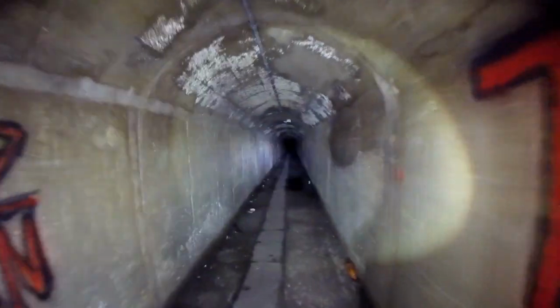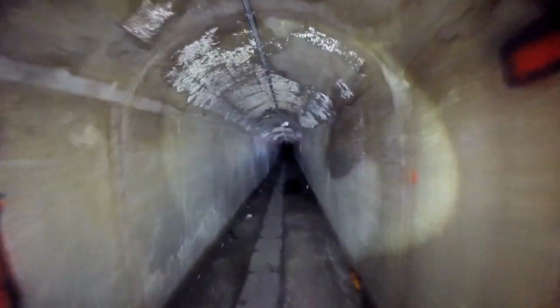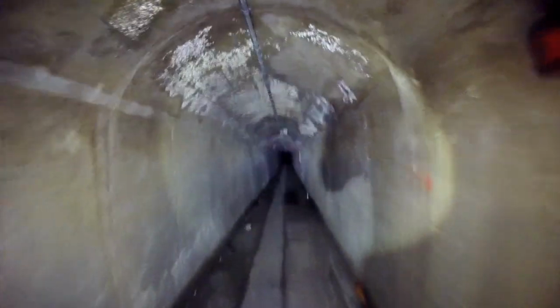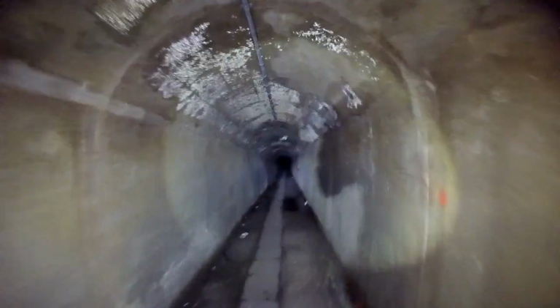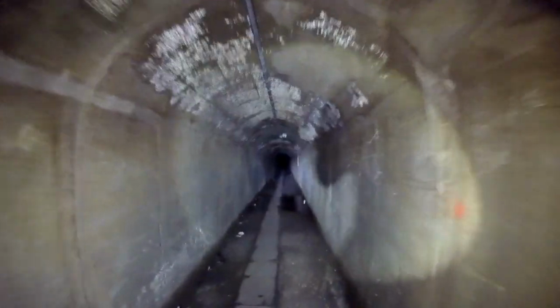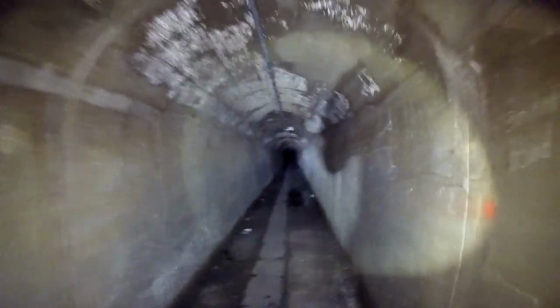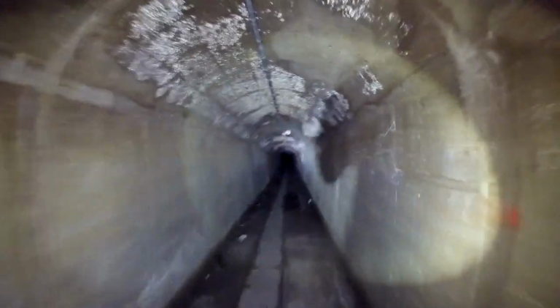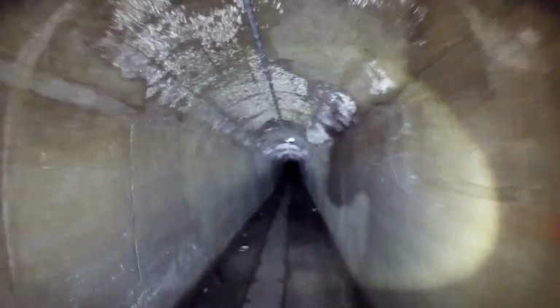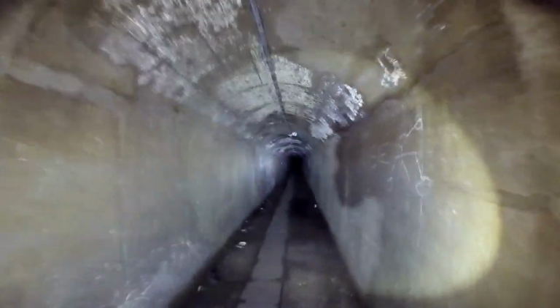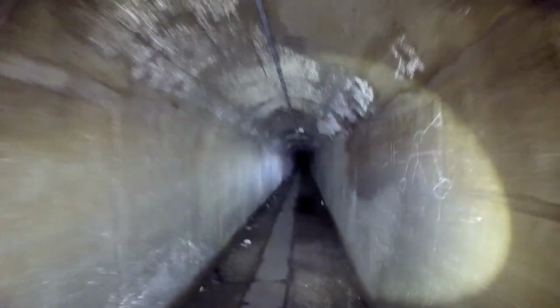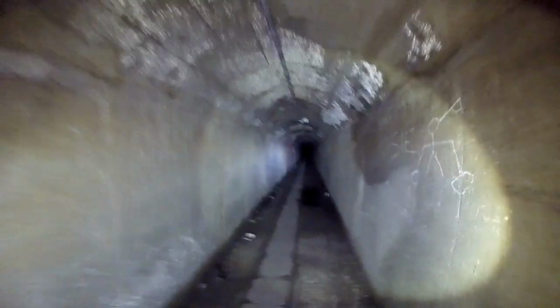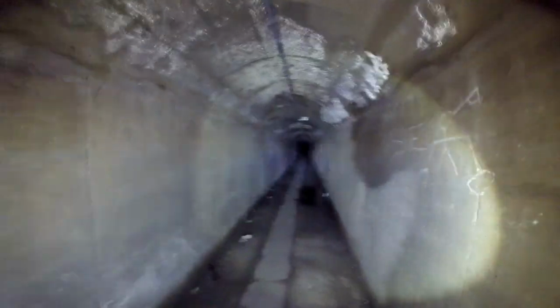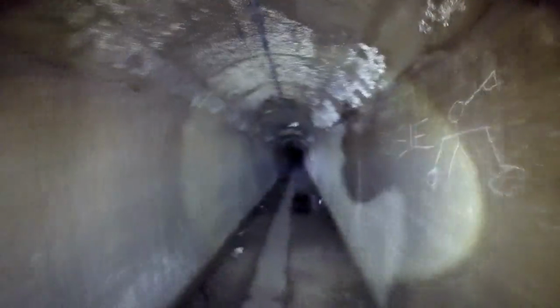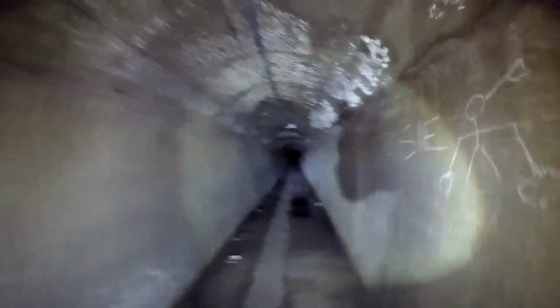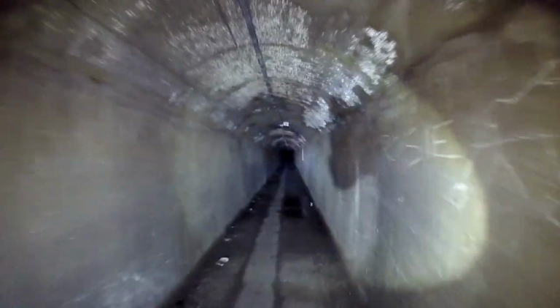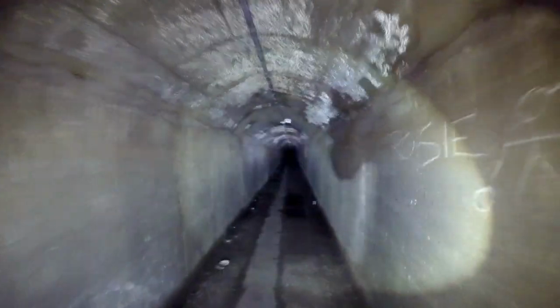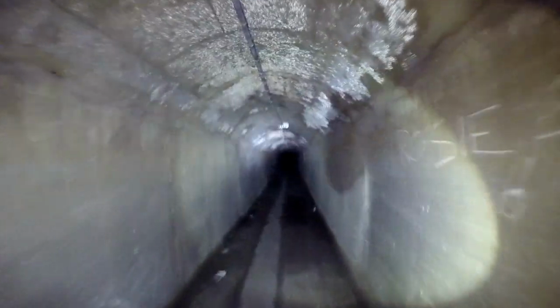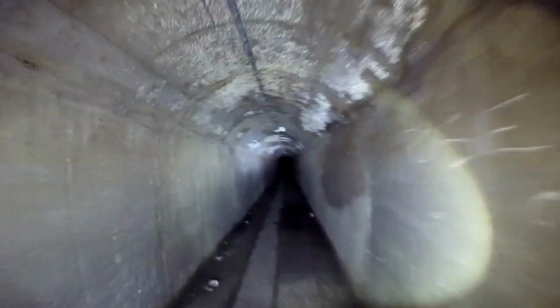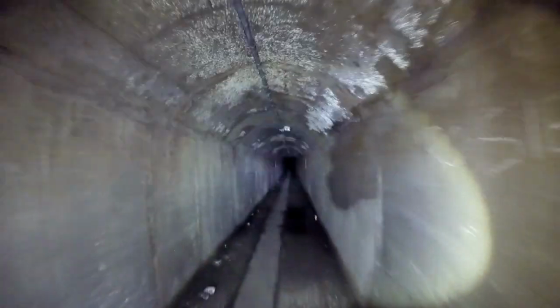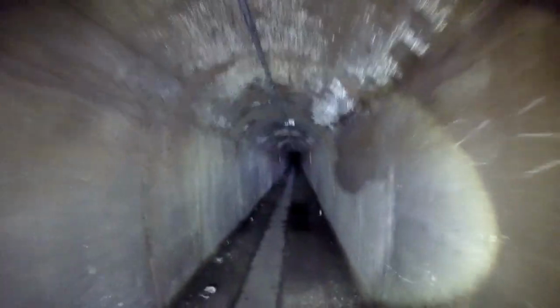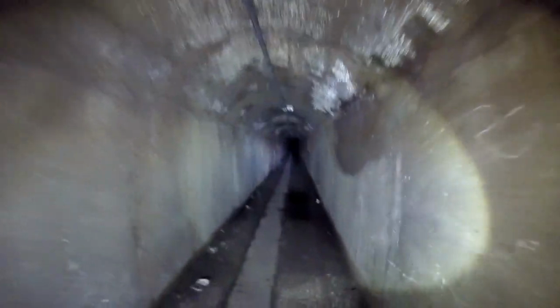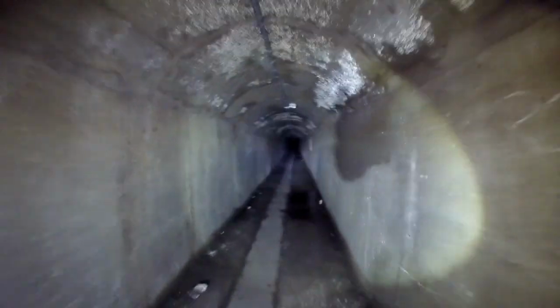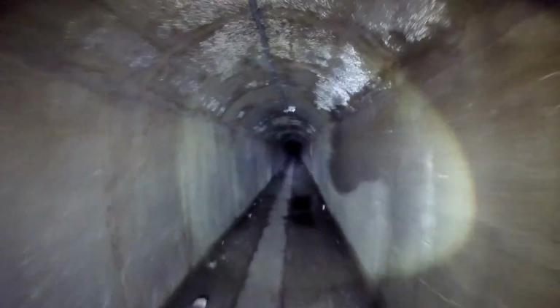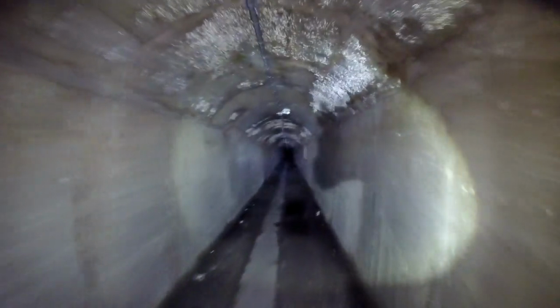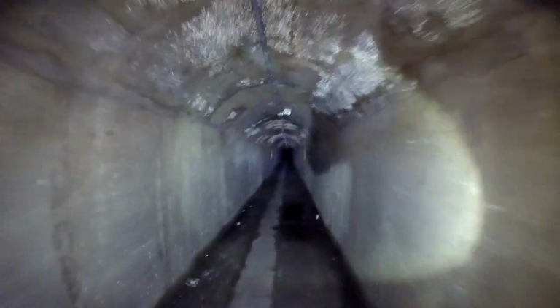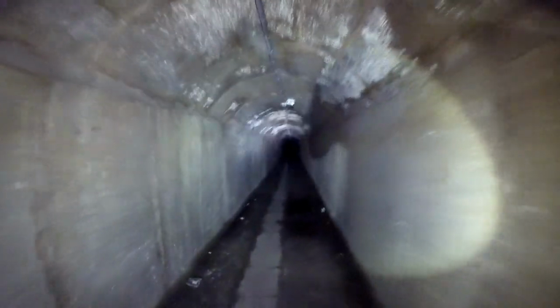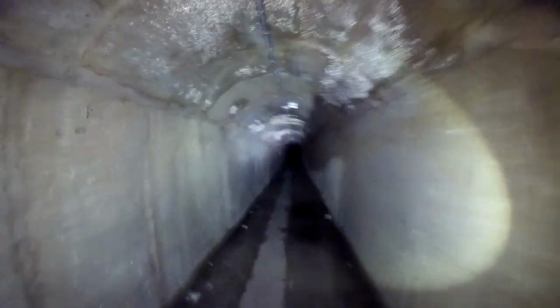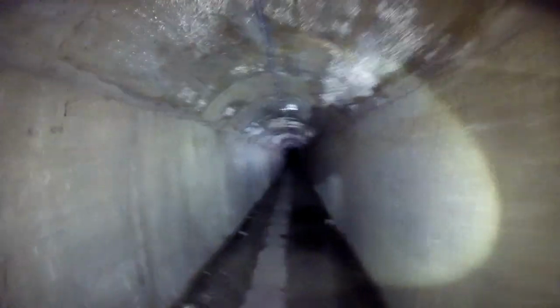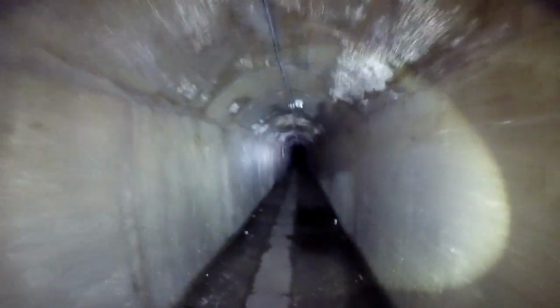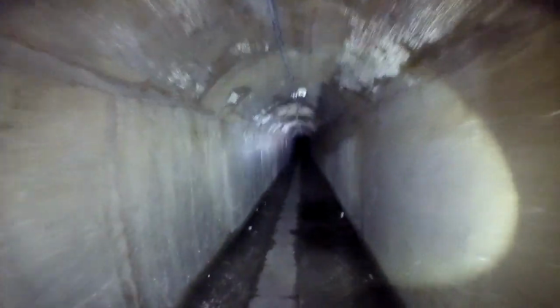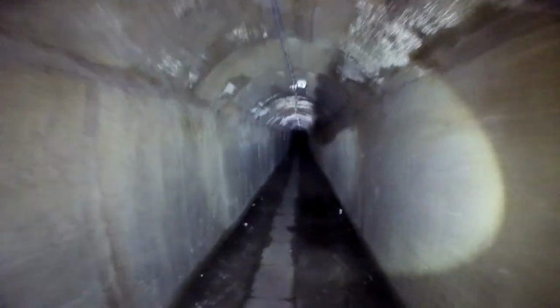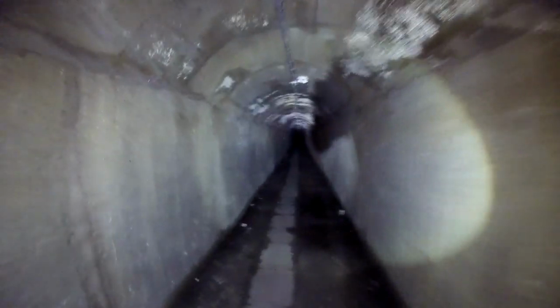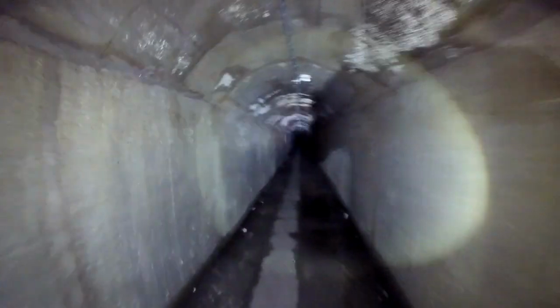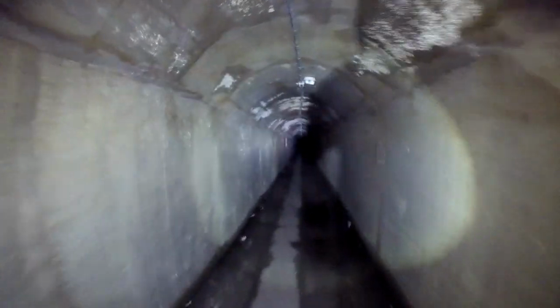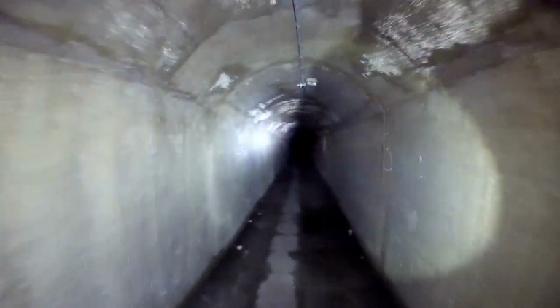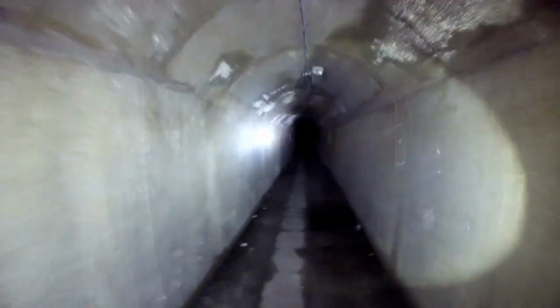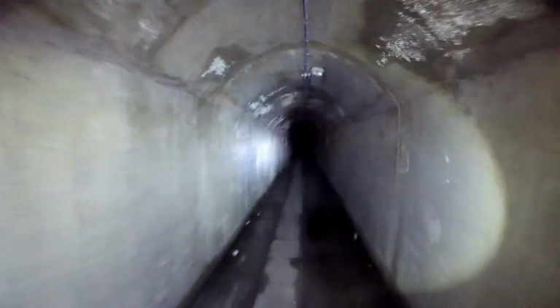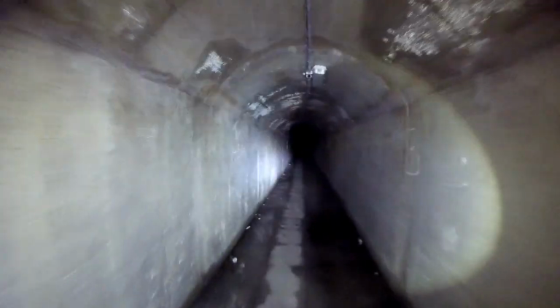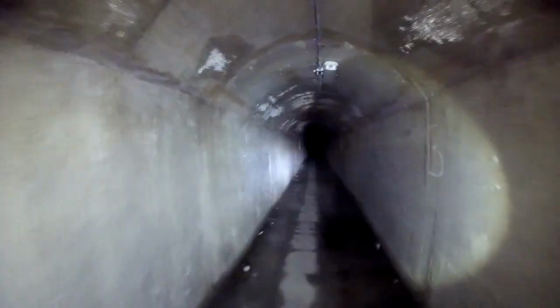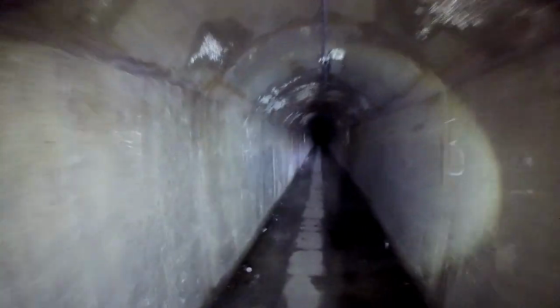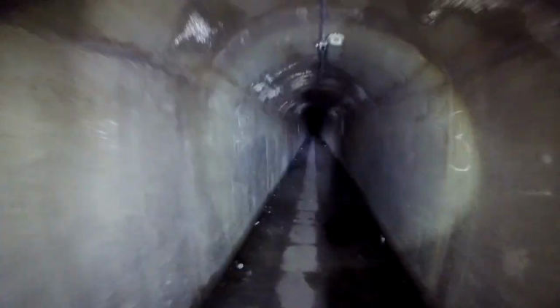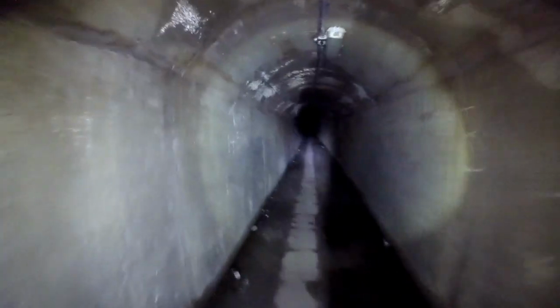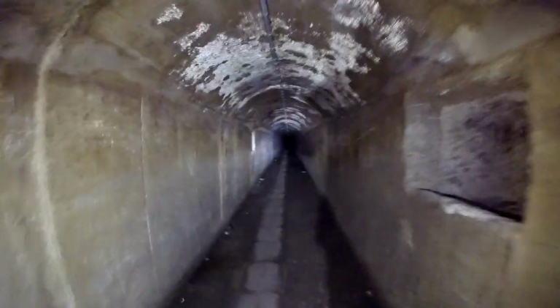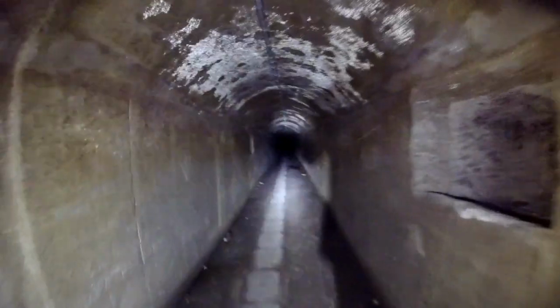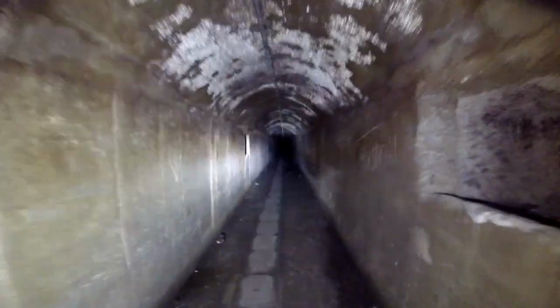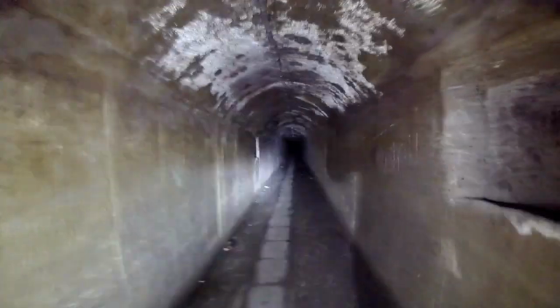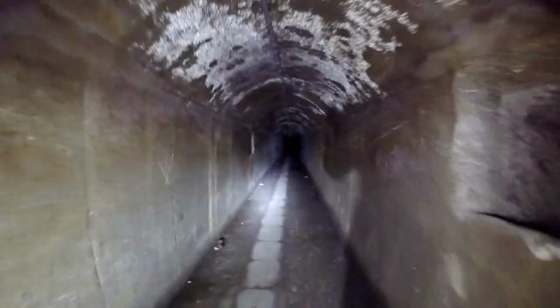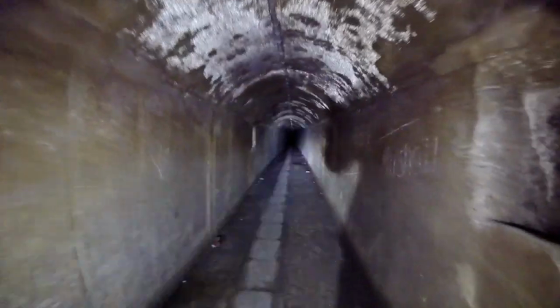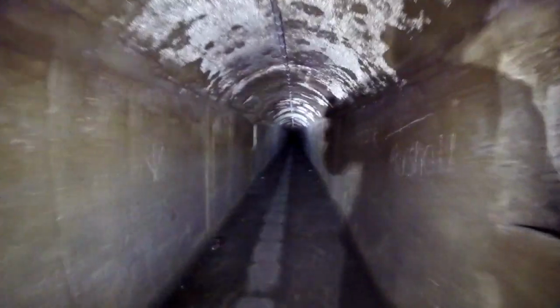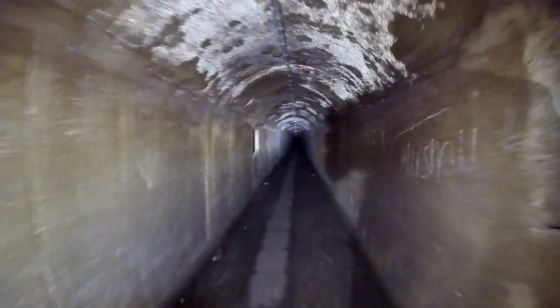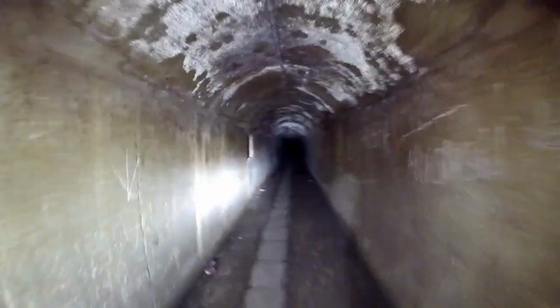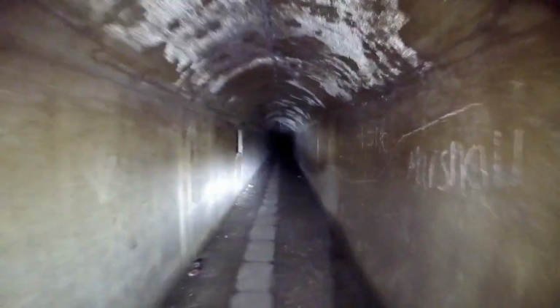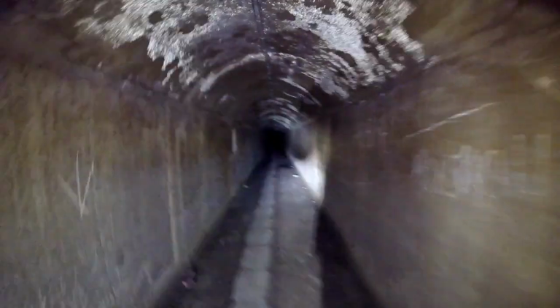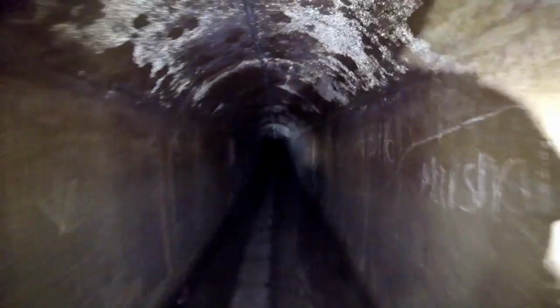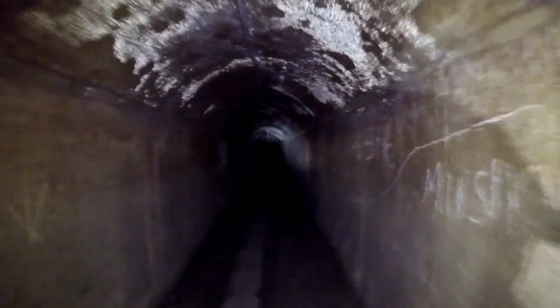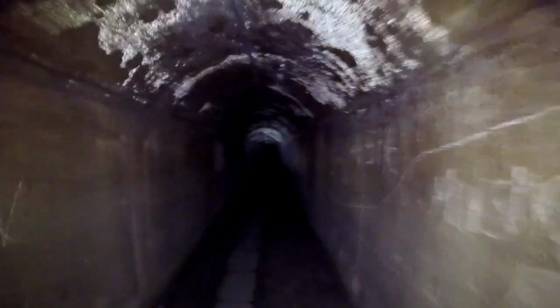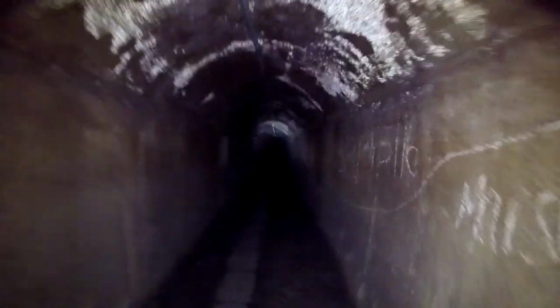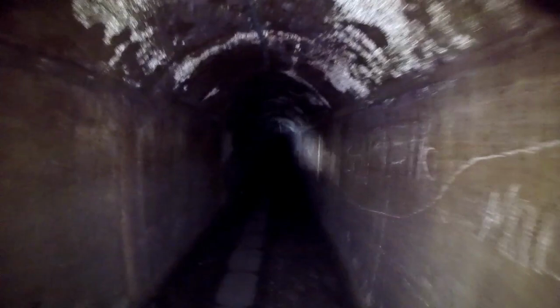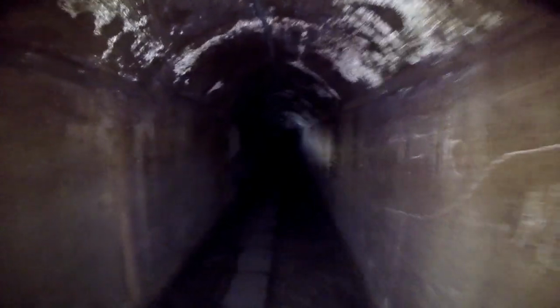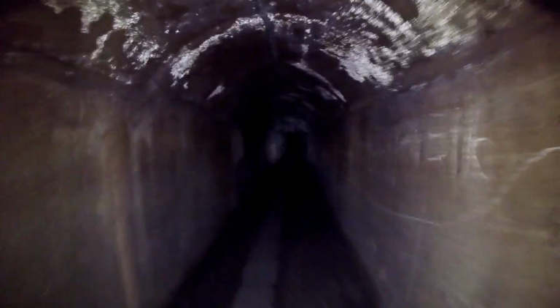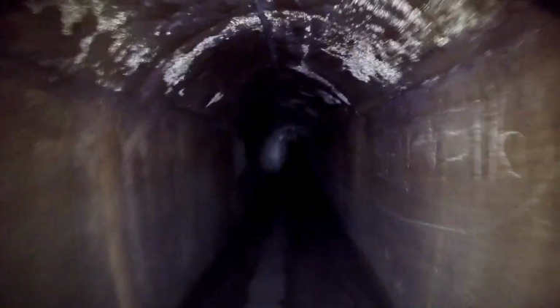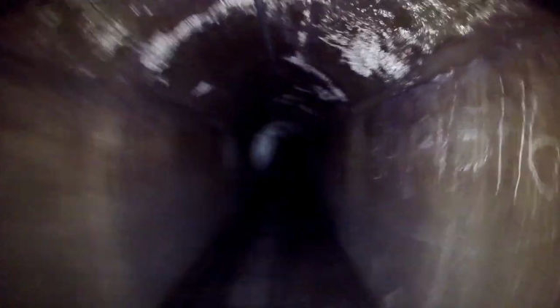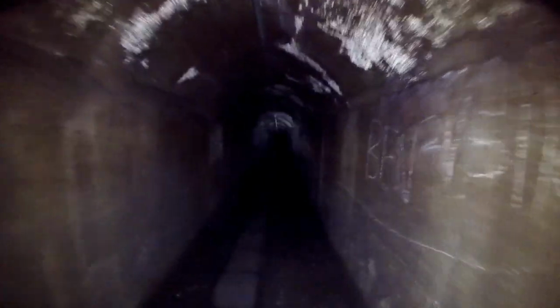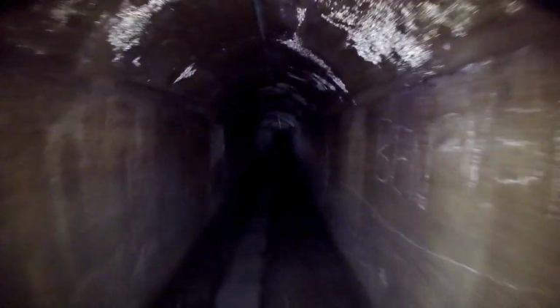This place is insane. Can't even see the end.